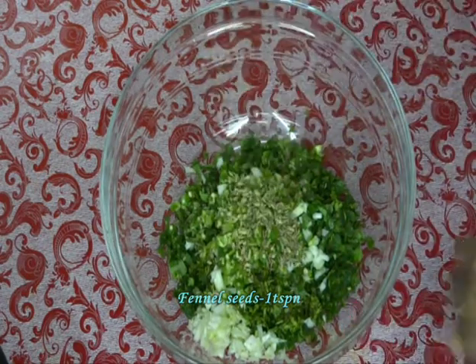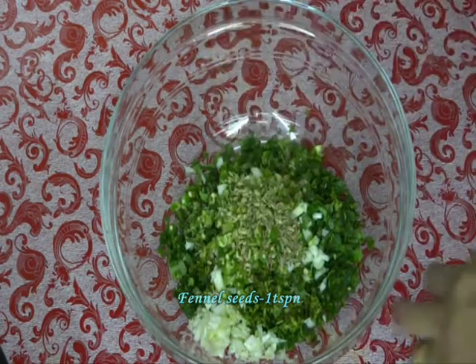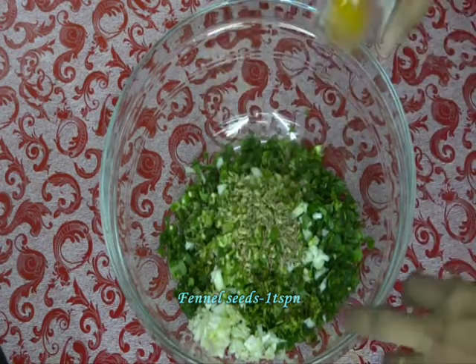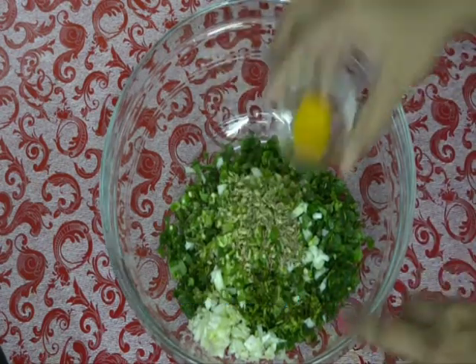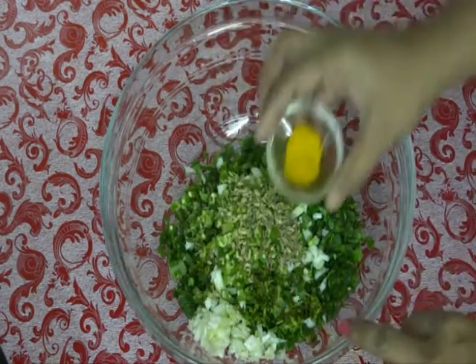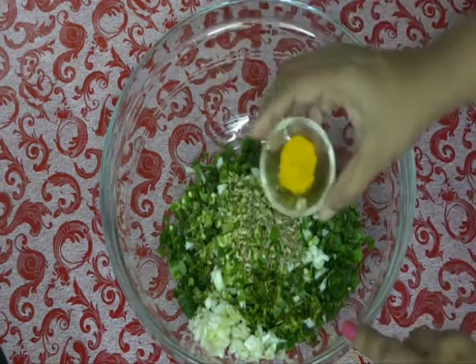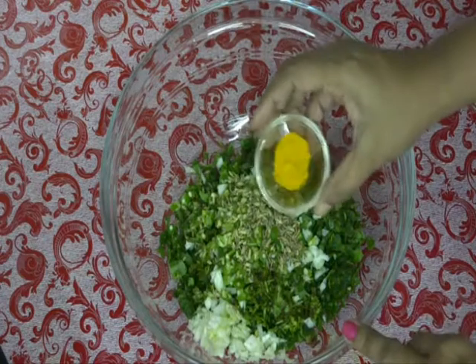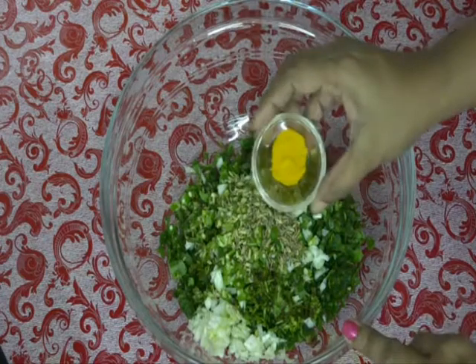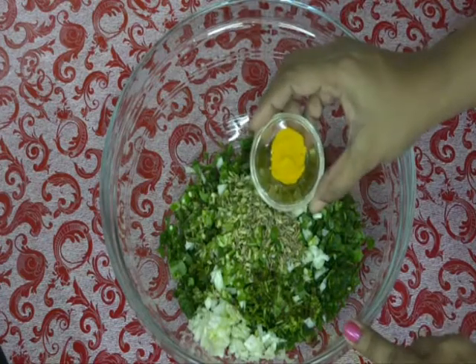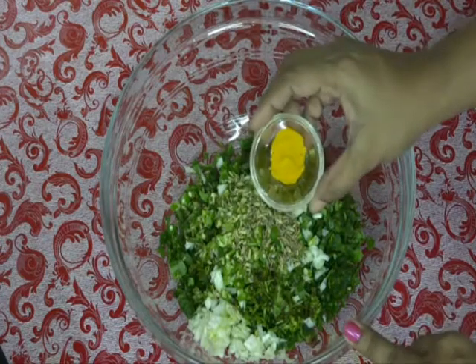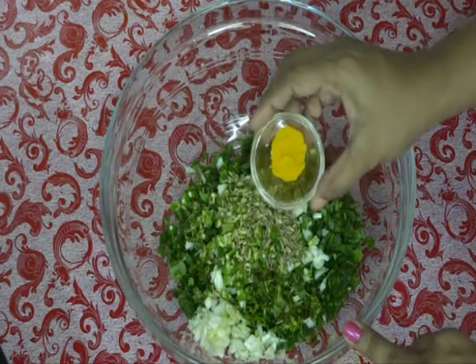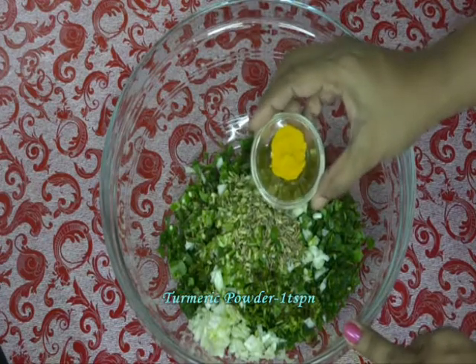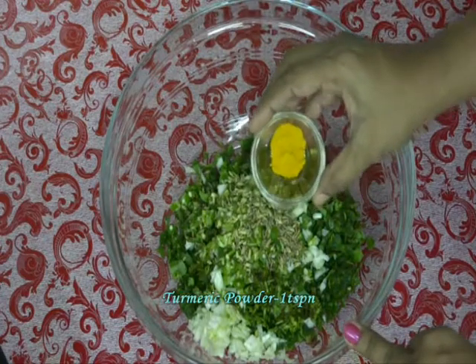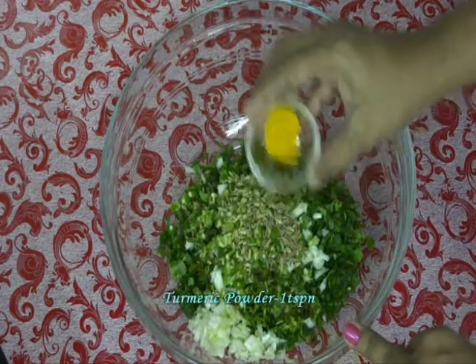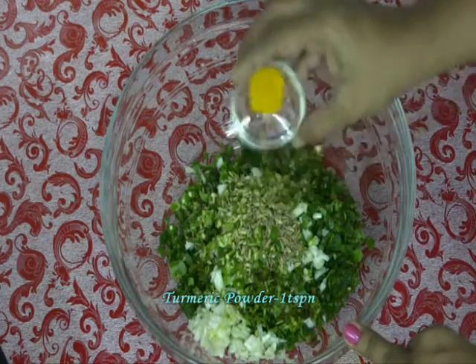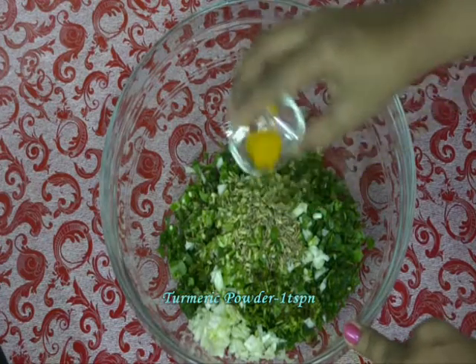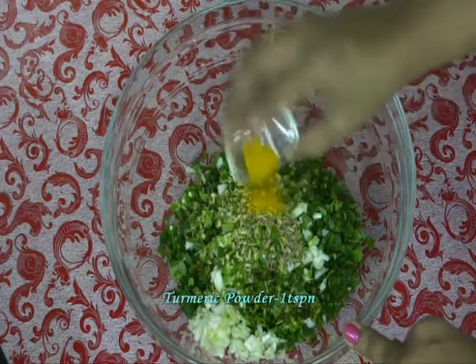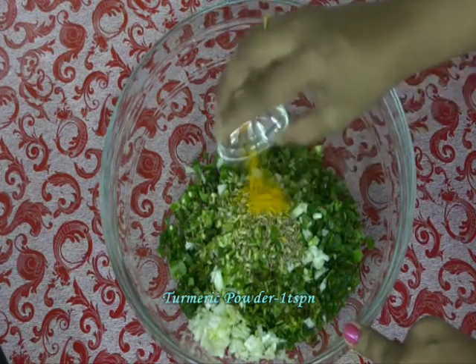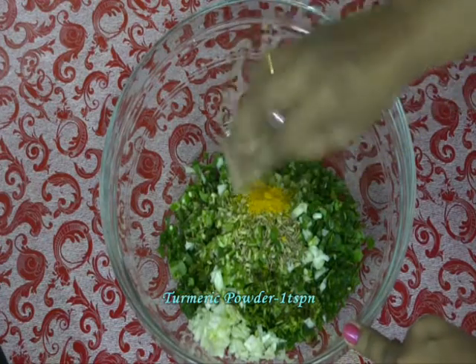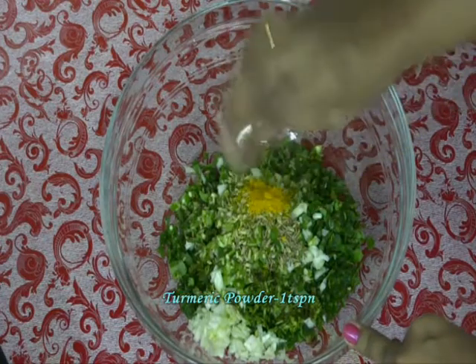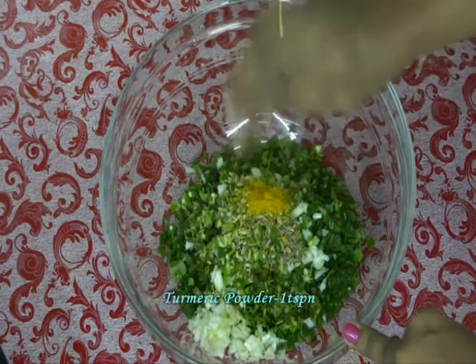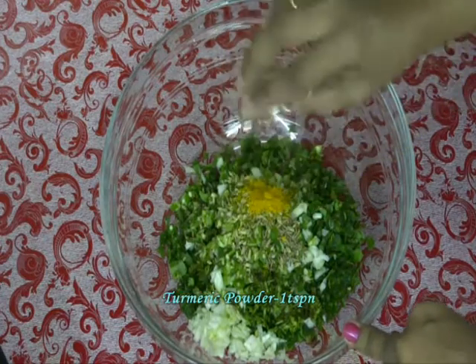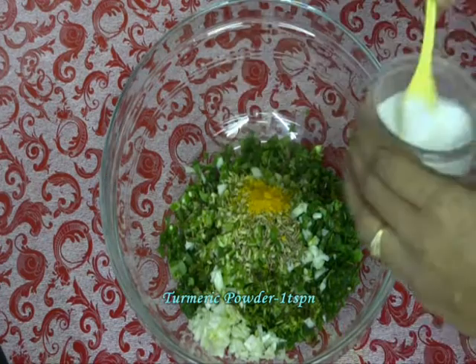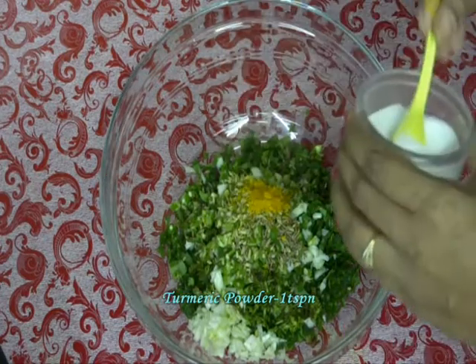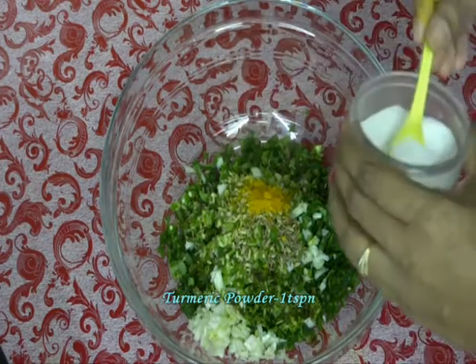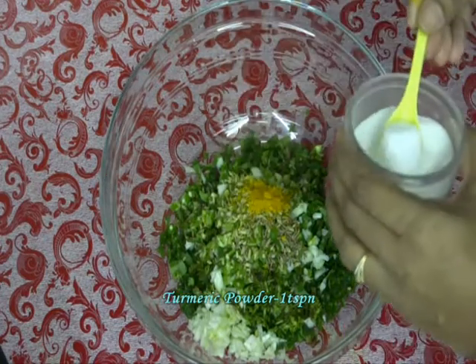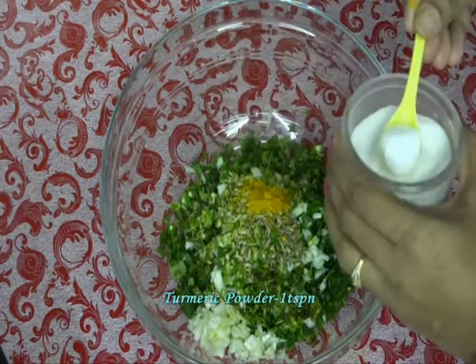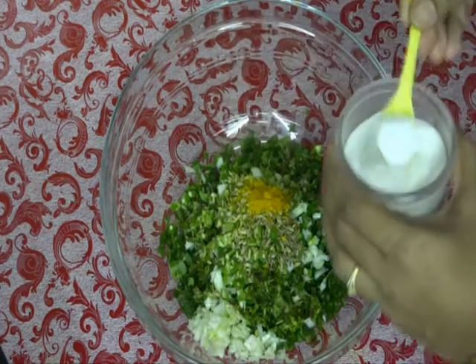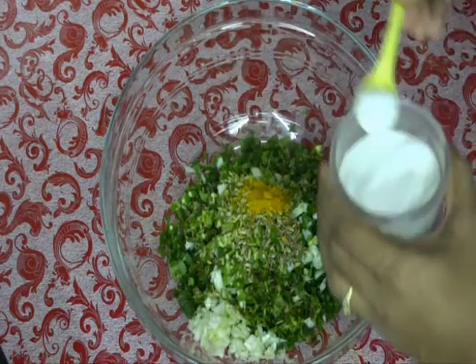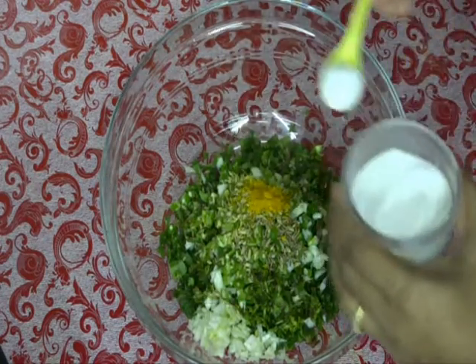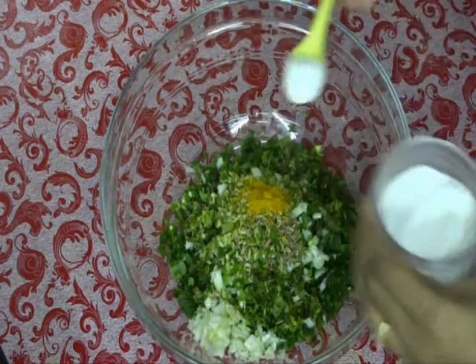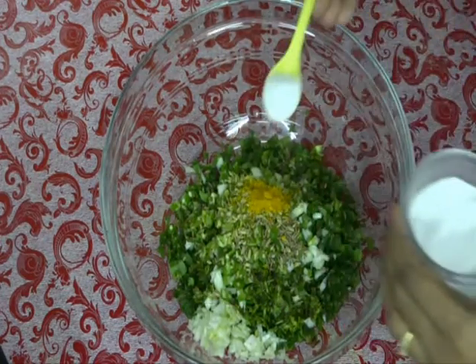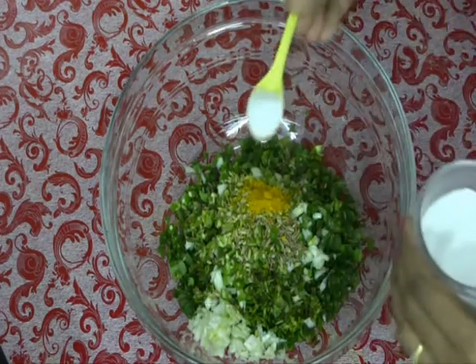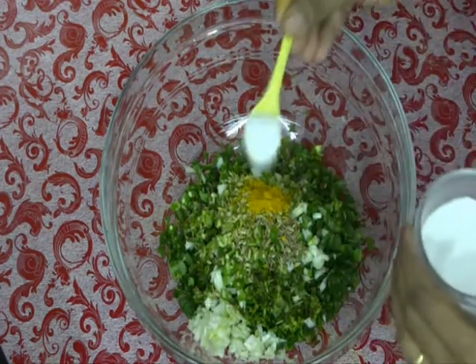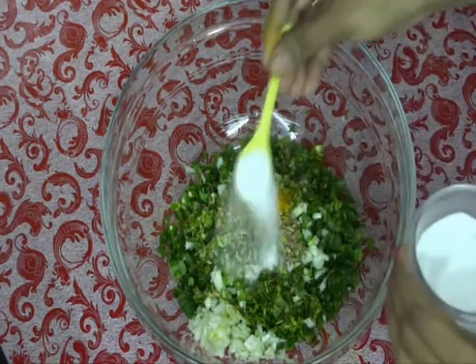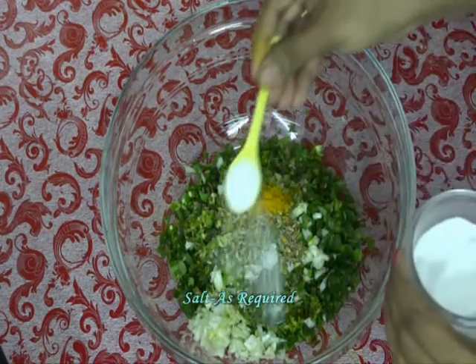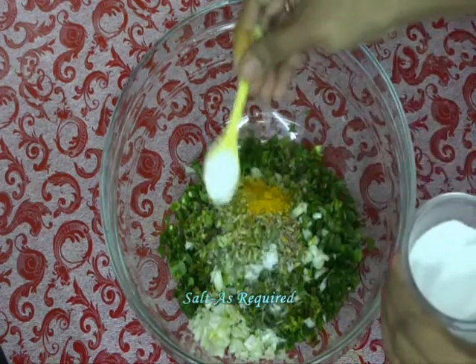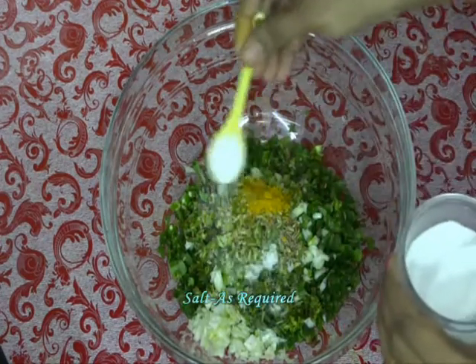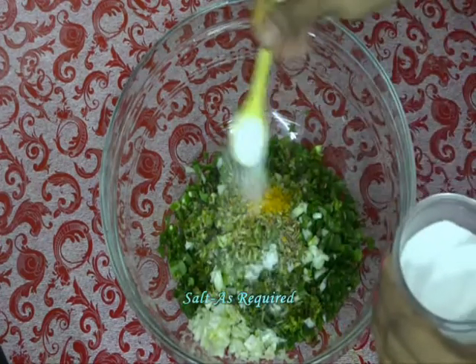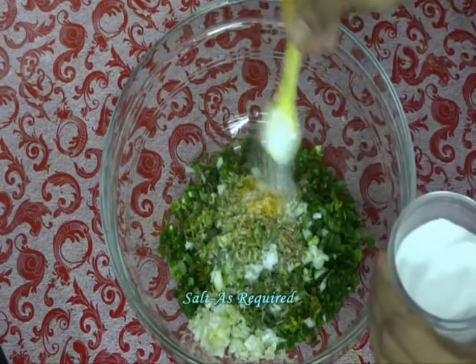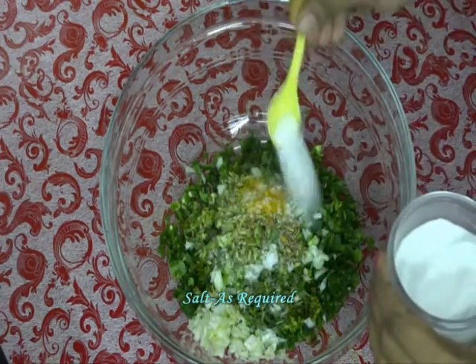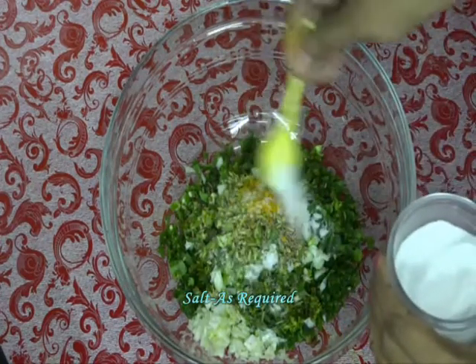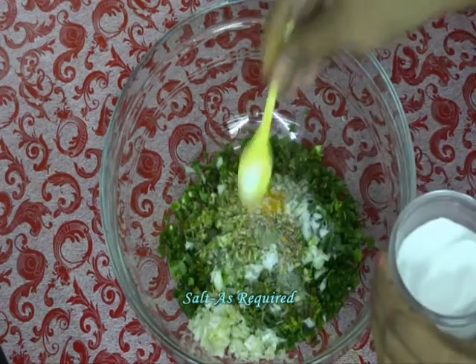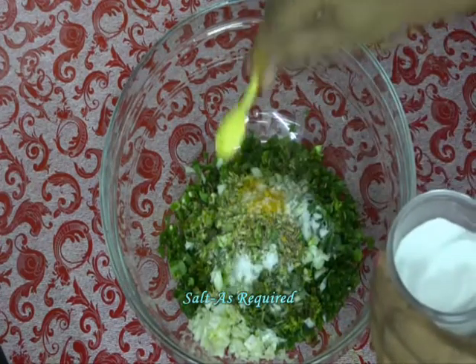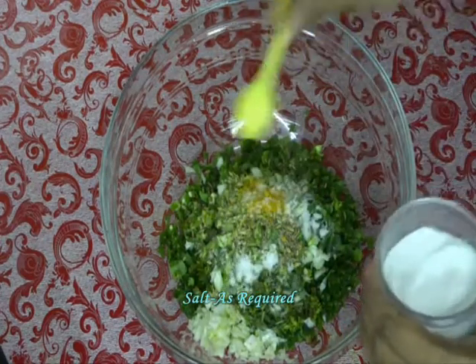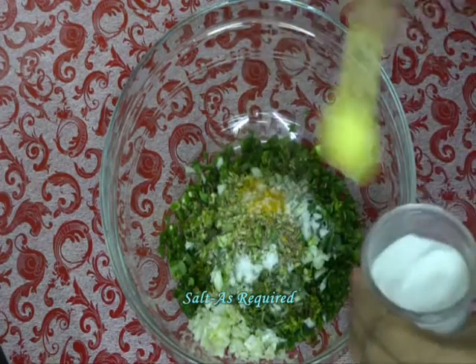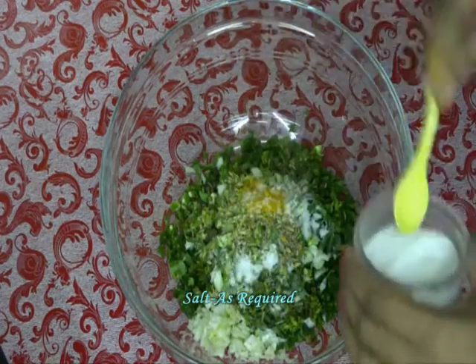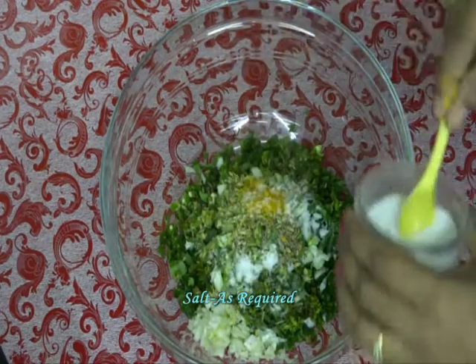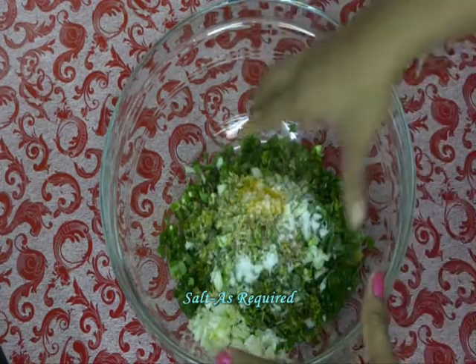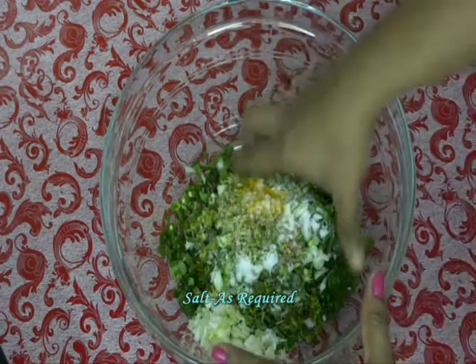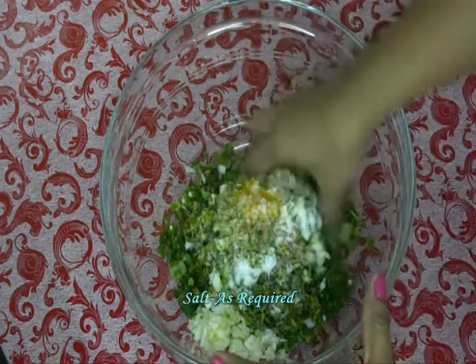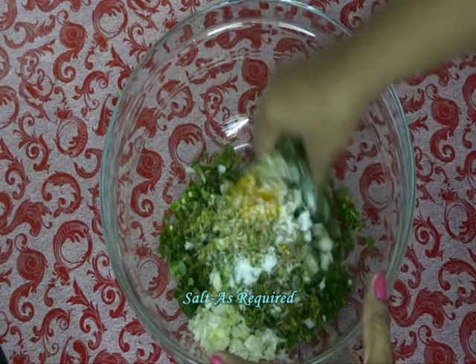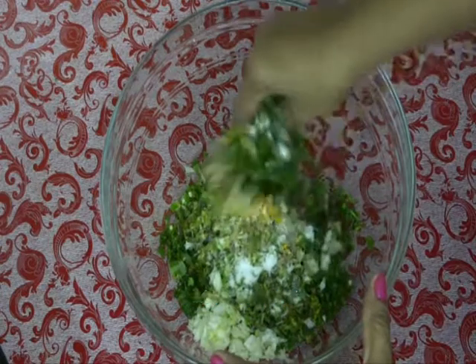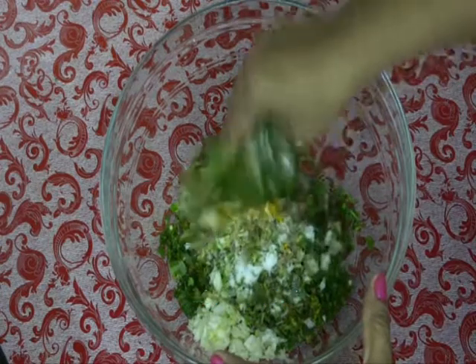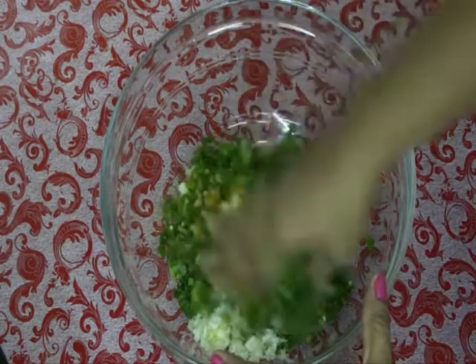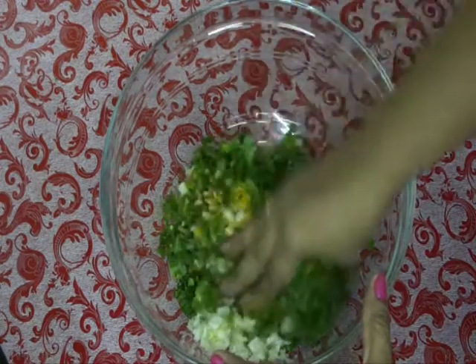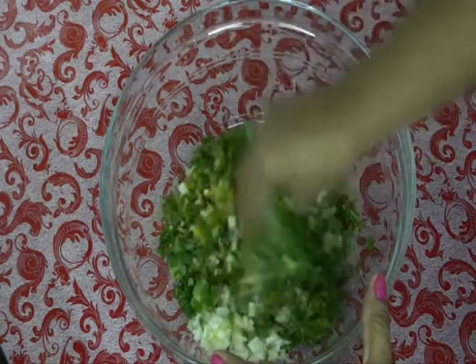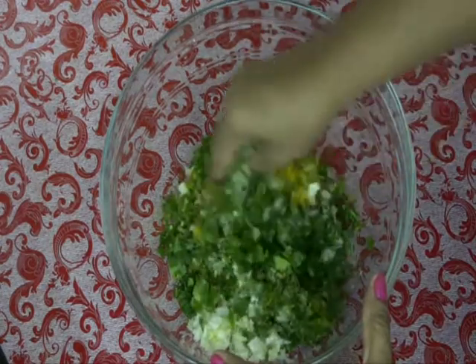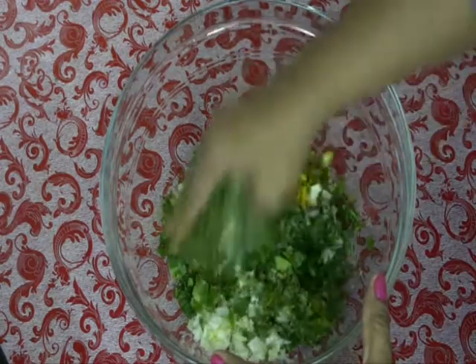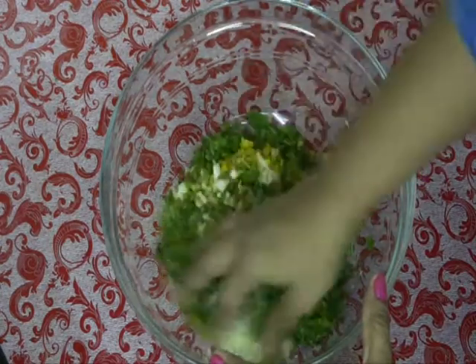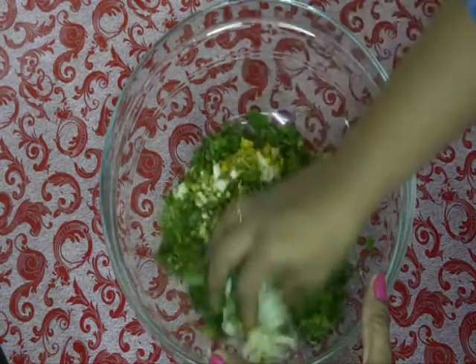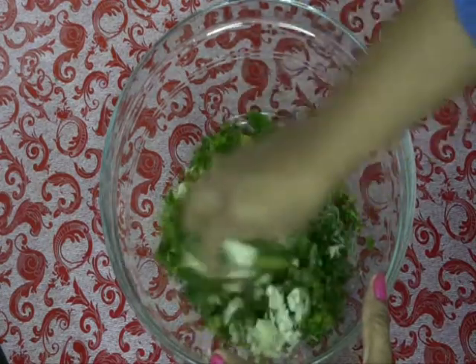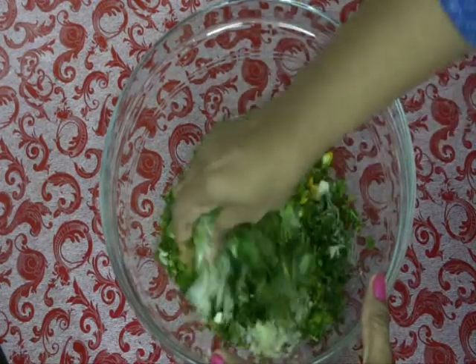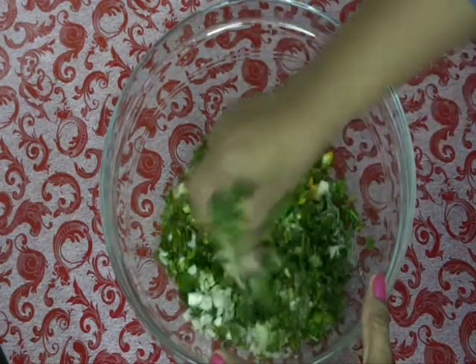Add 1 tsp of turmeric and salt as per taste. Mix all these ingredients together.